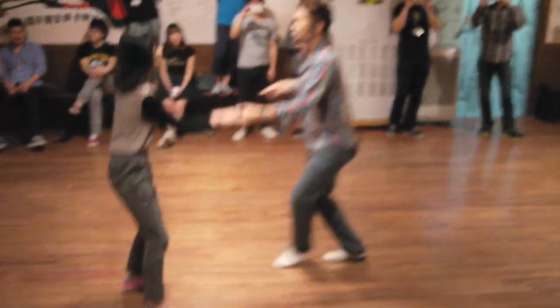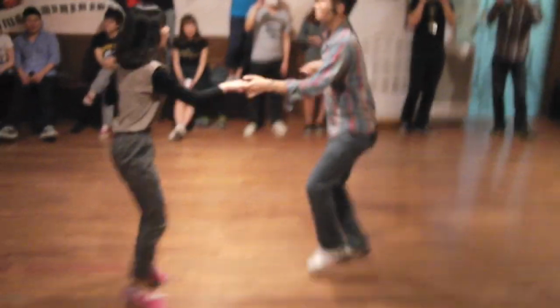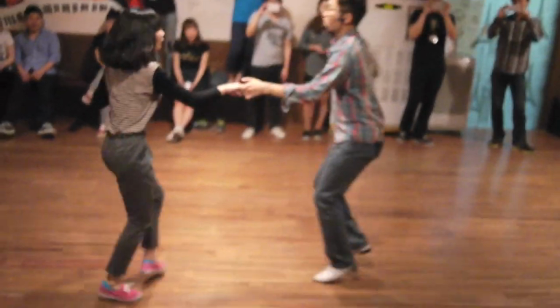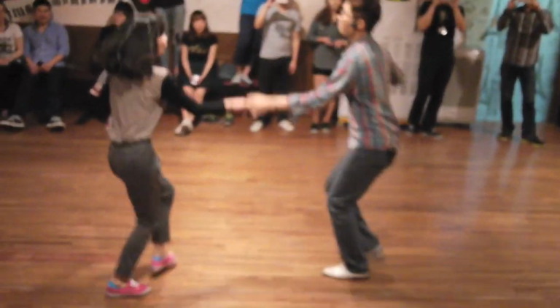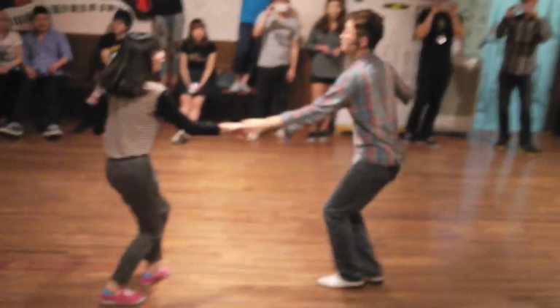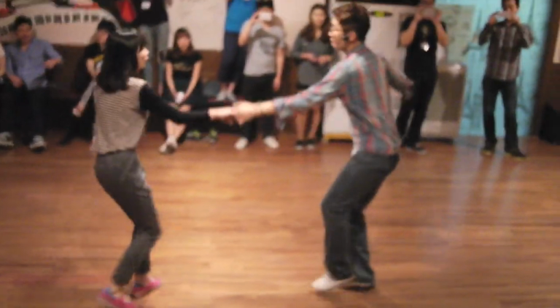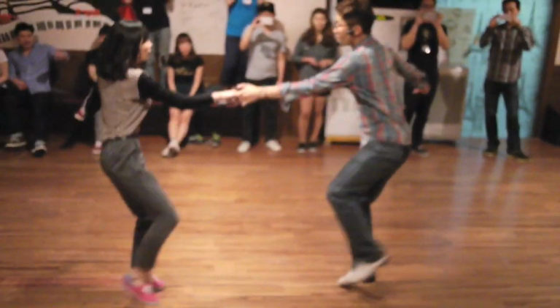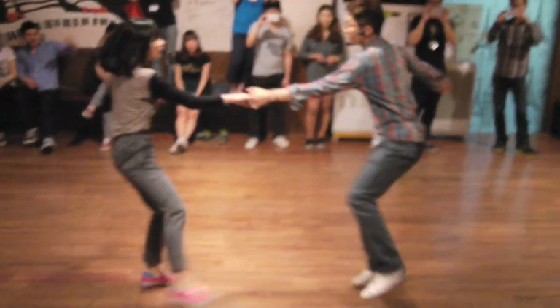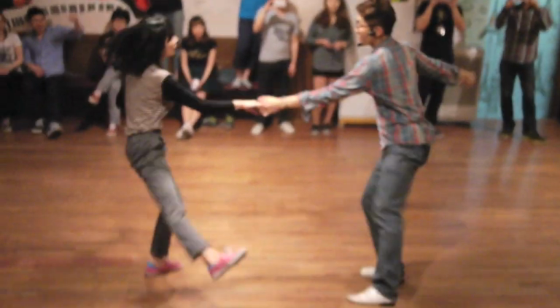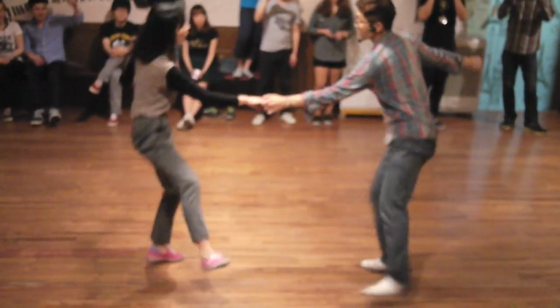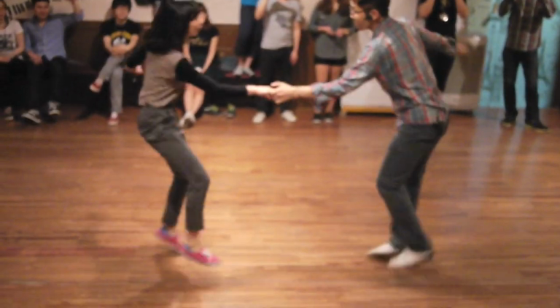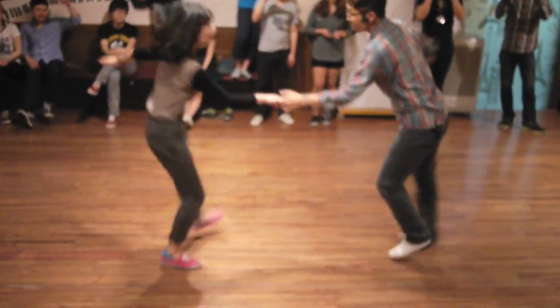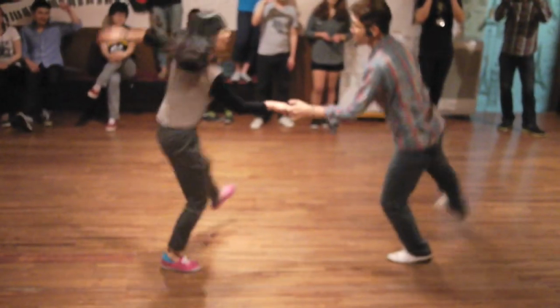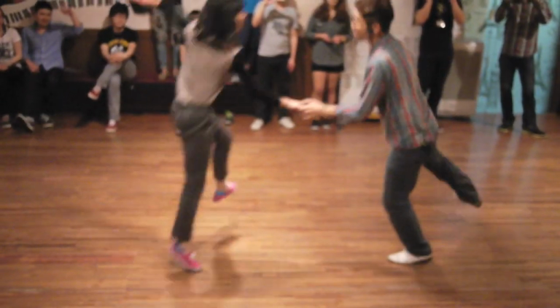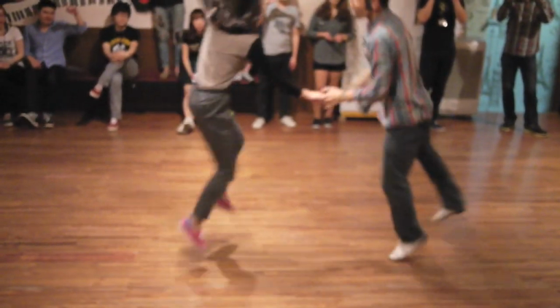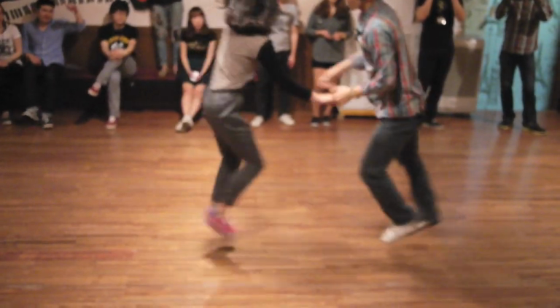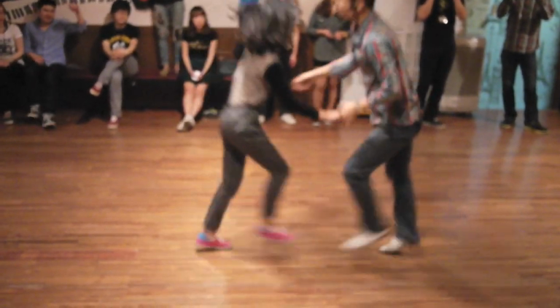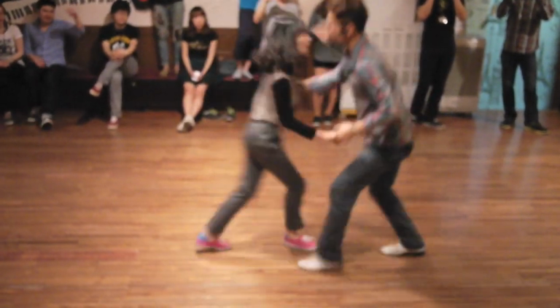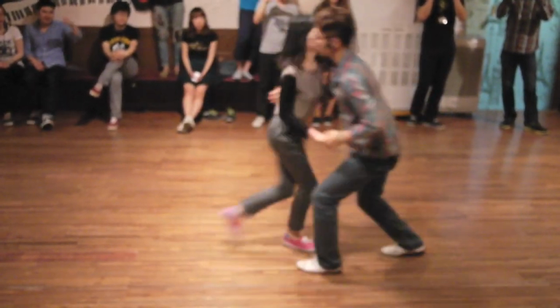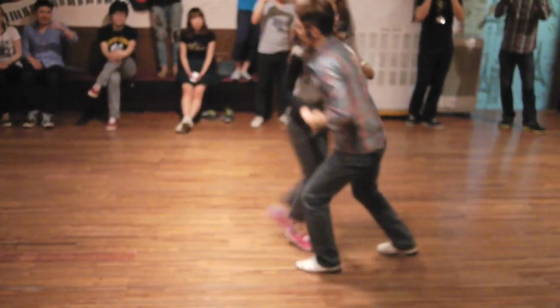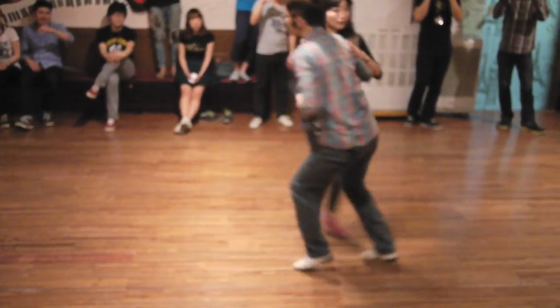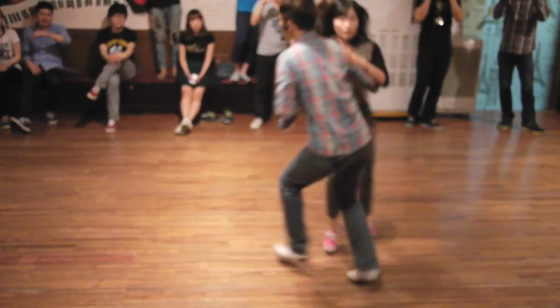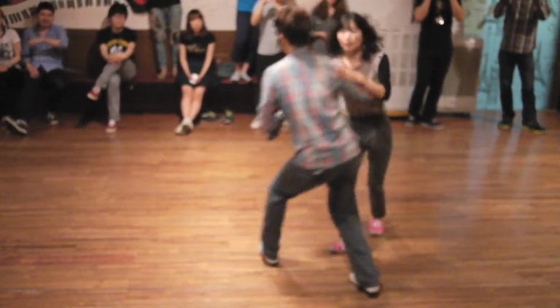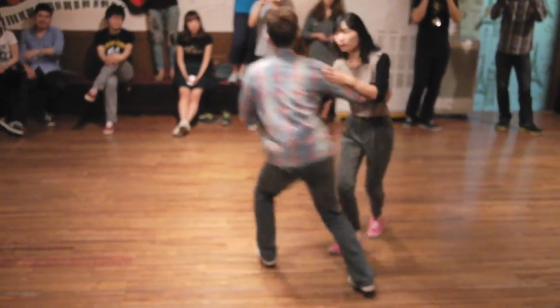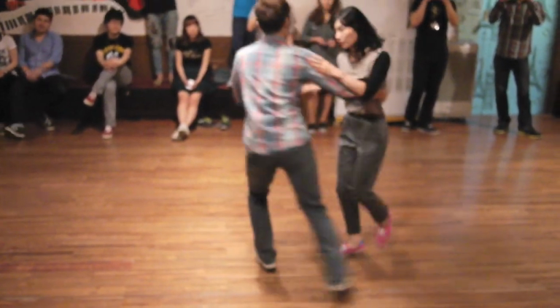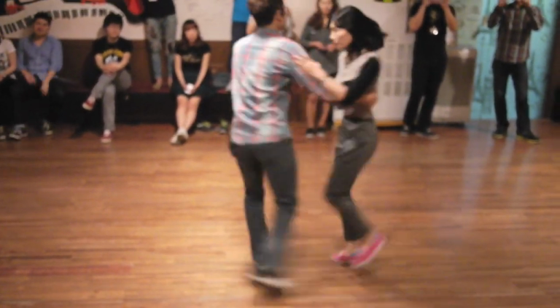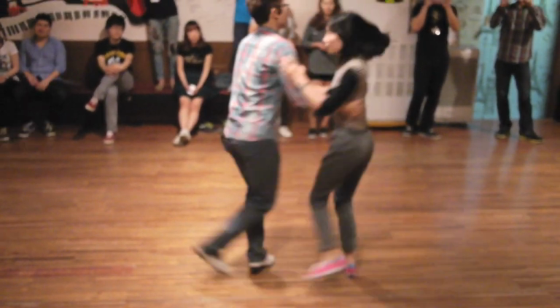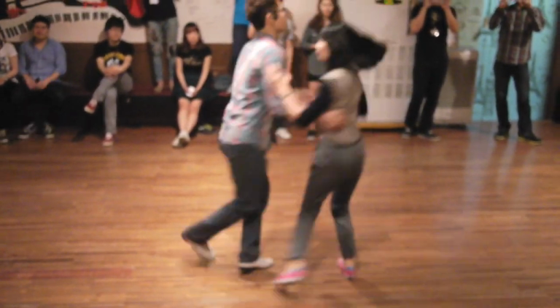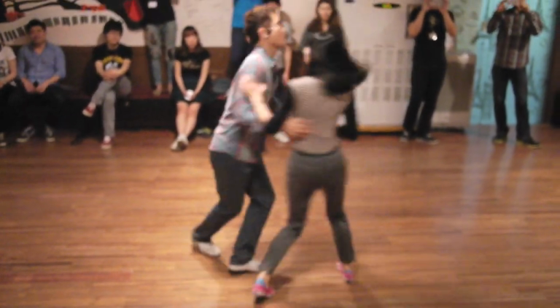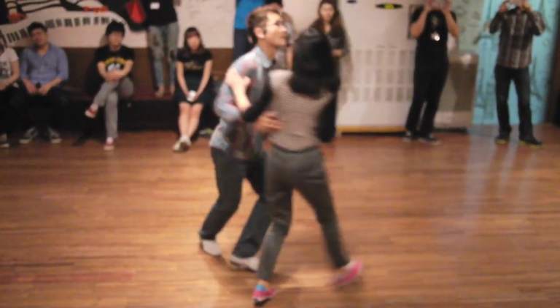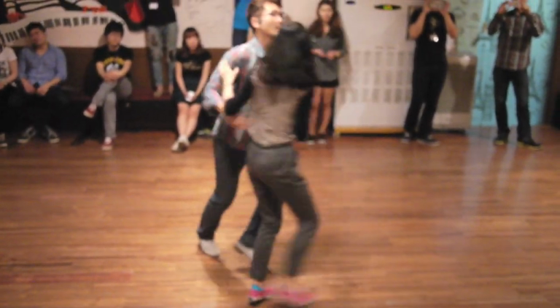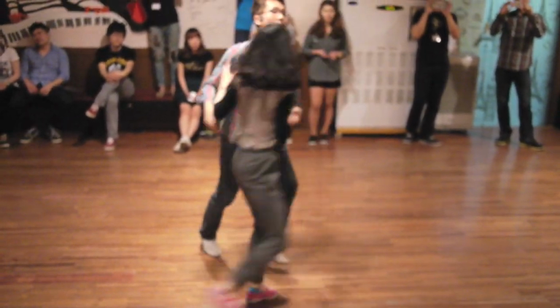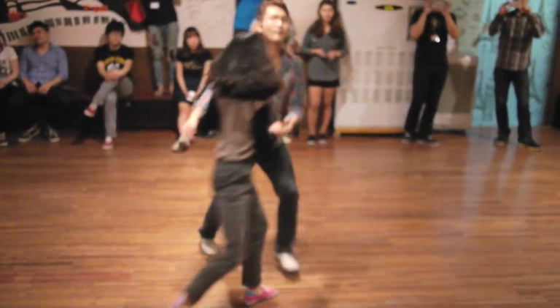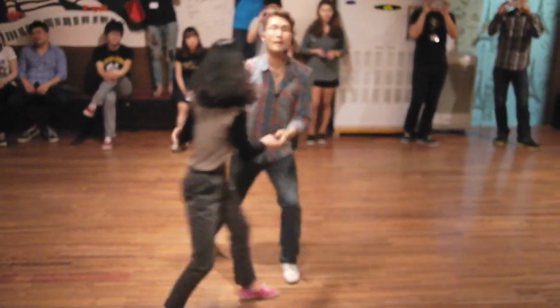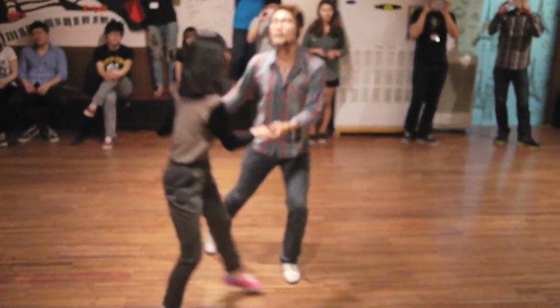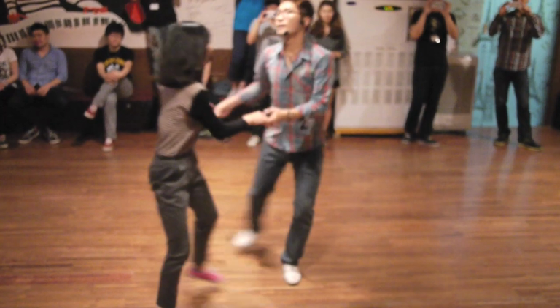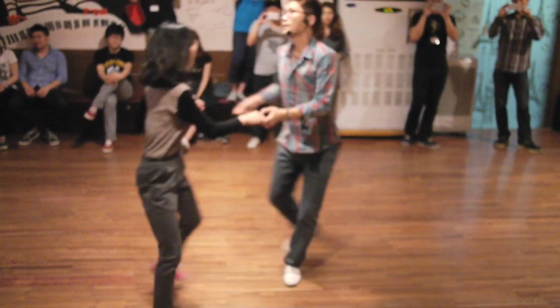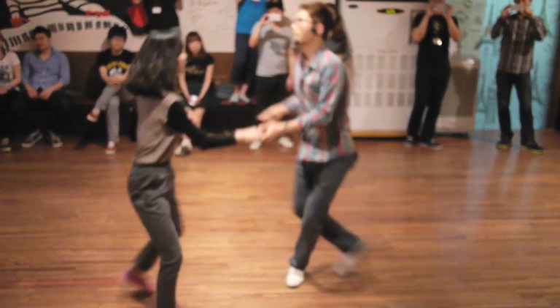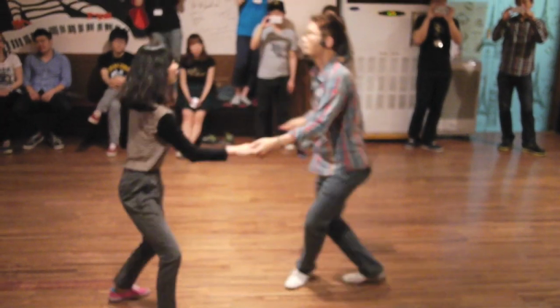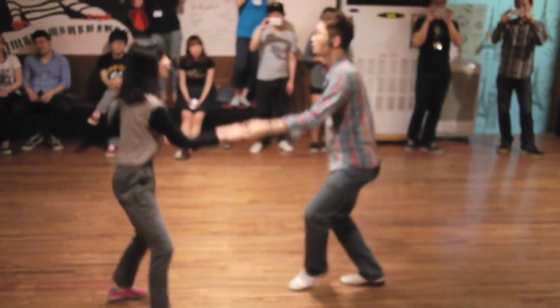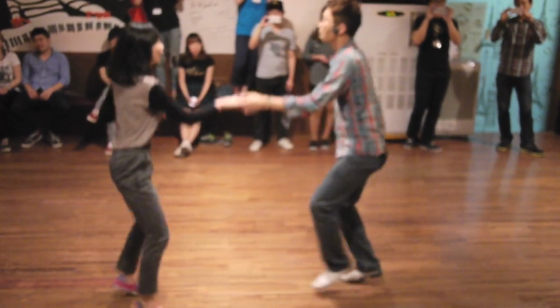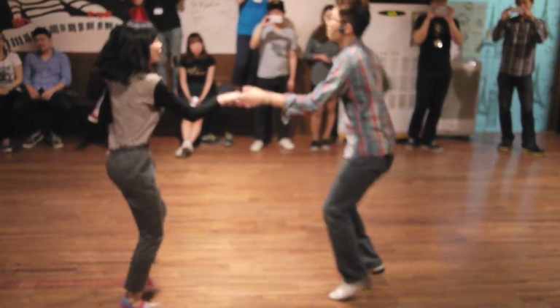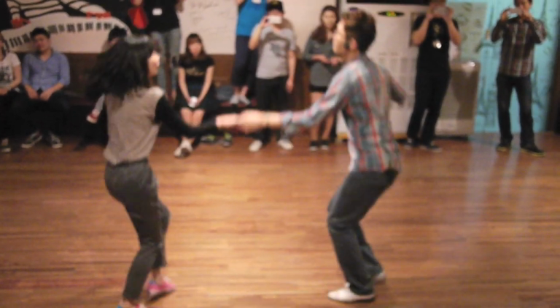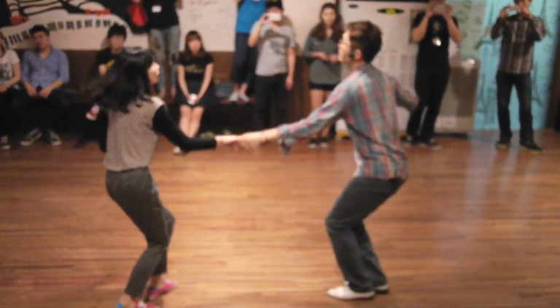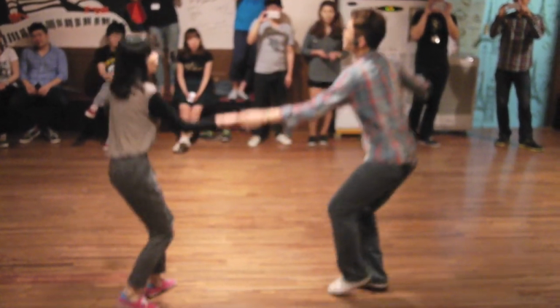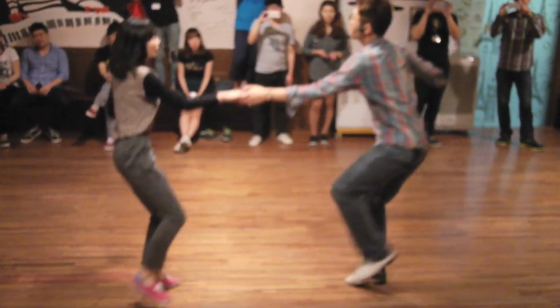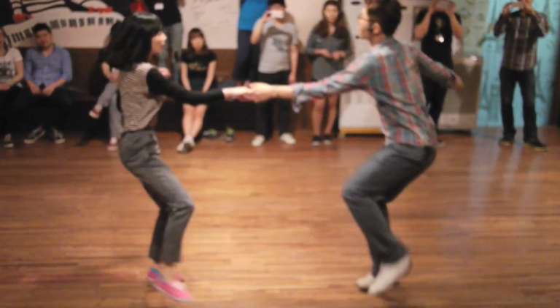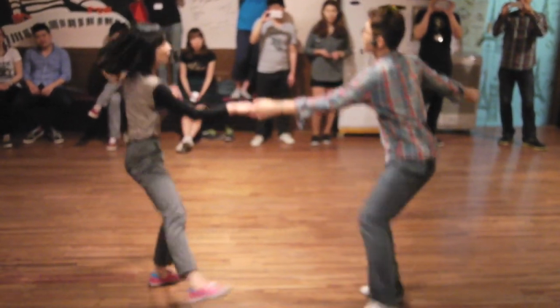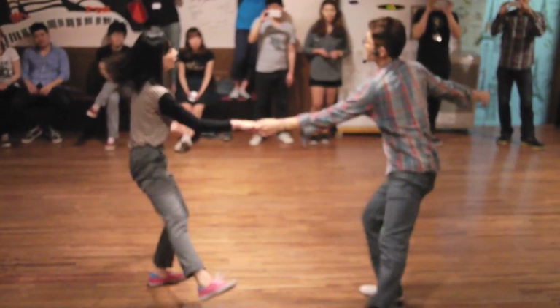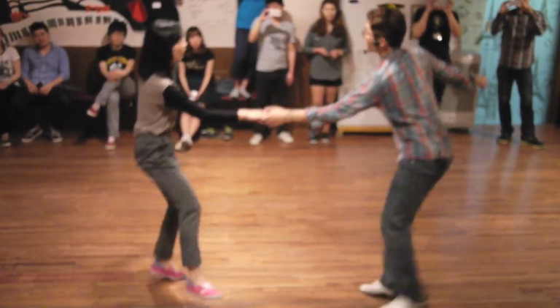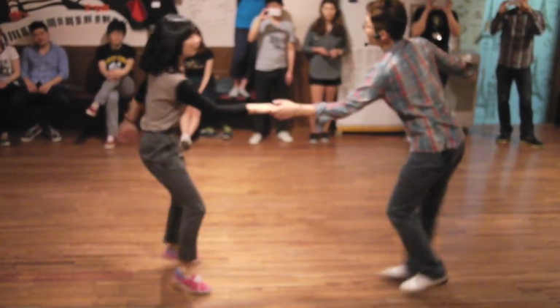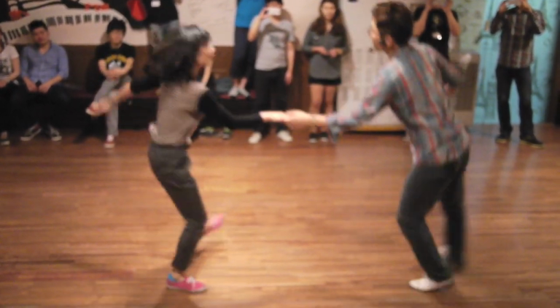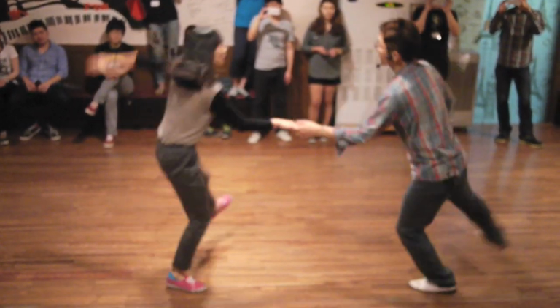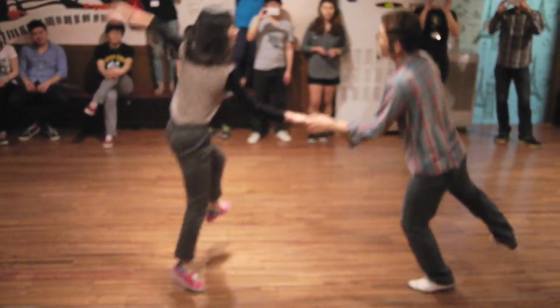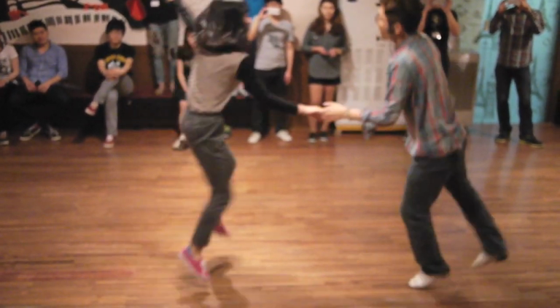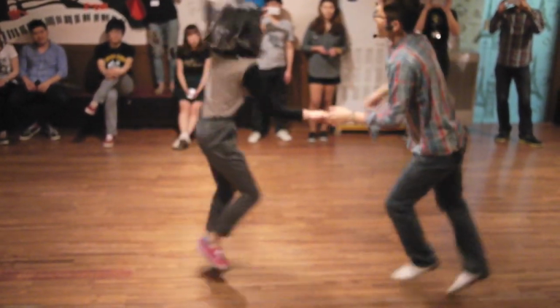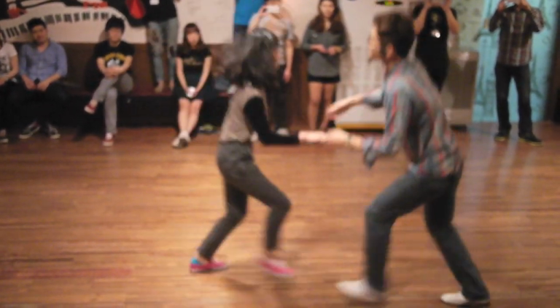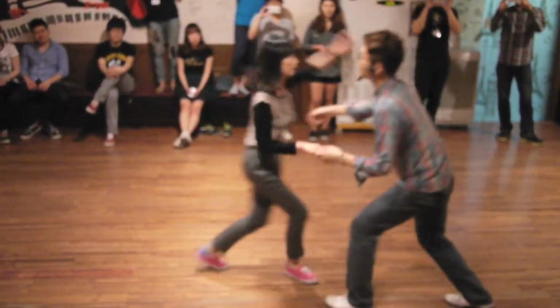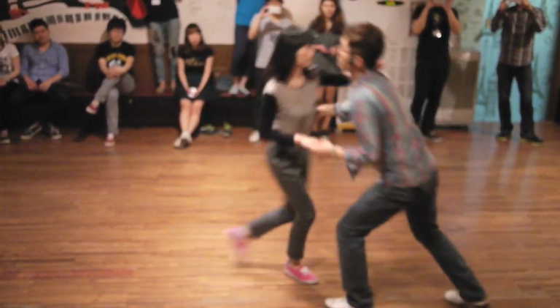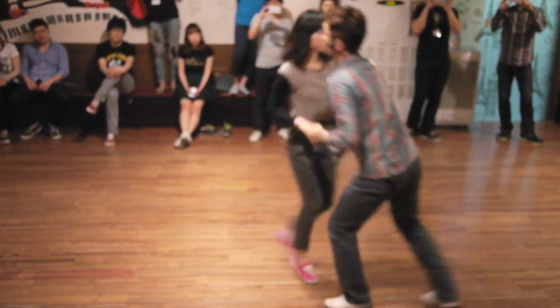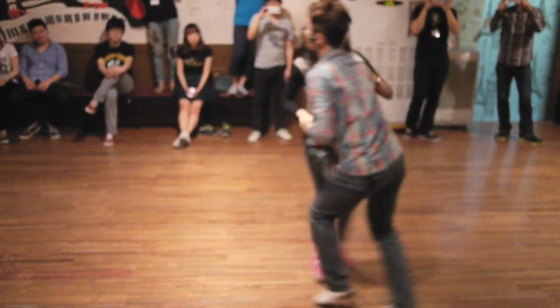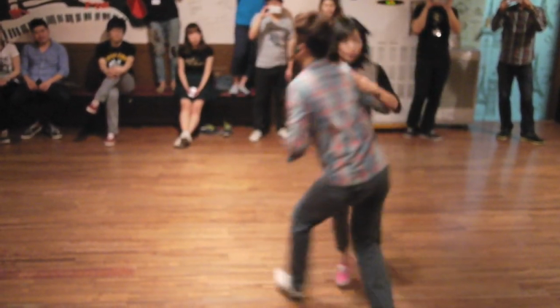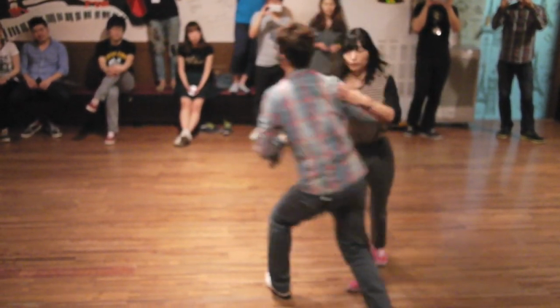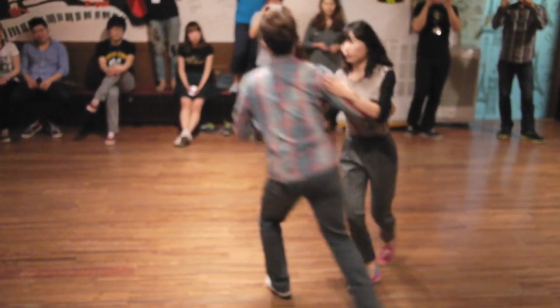Then: kick, kick, and trip, and step. Then: kick, kick, and trip, and step.